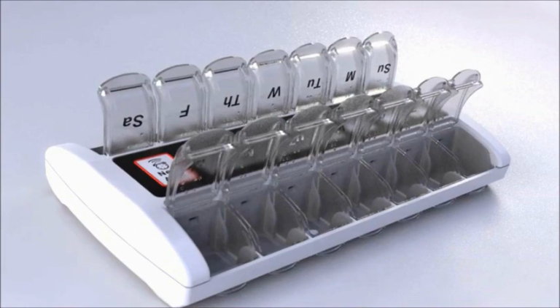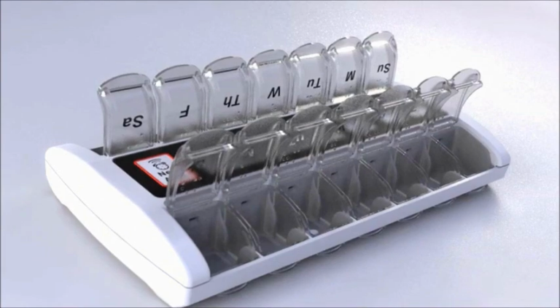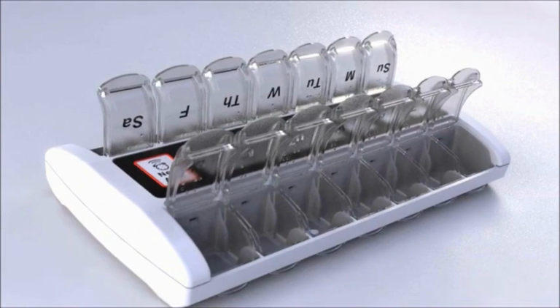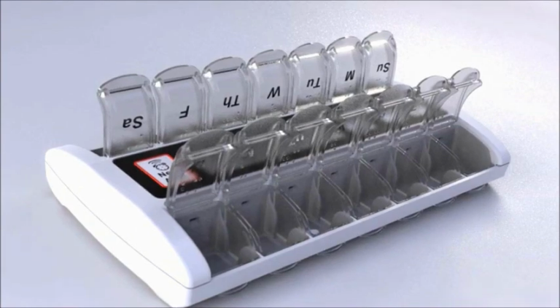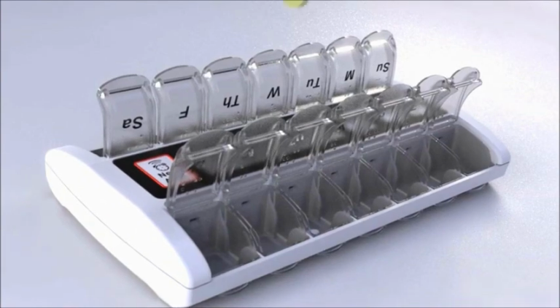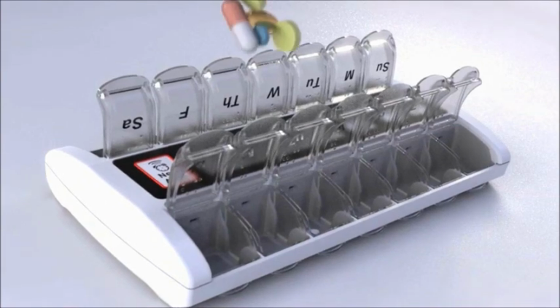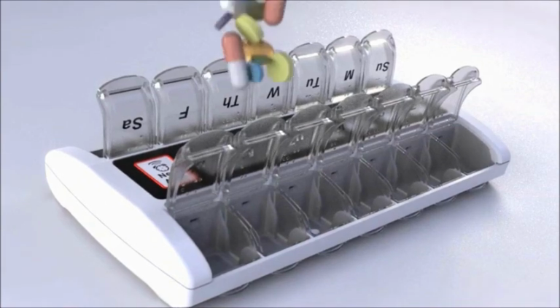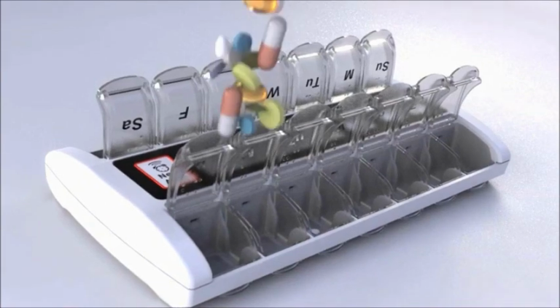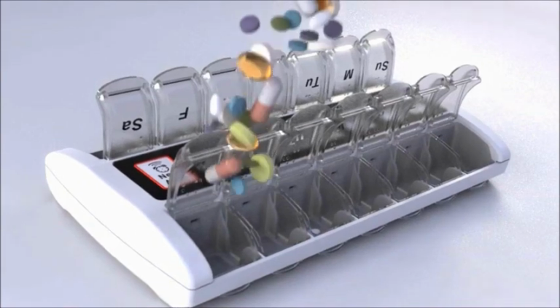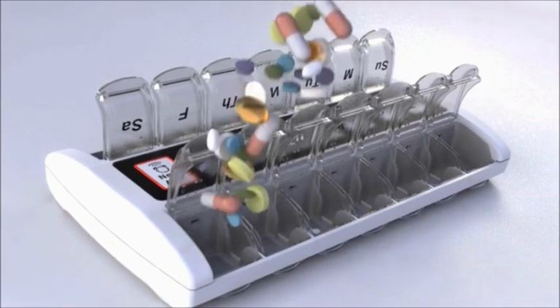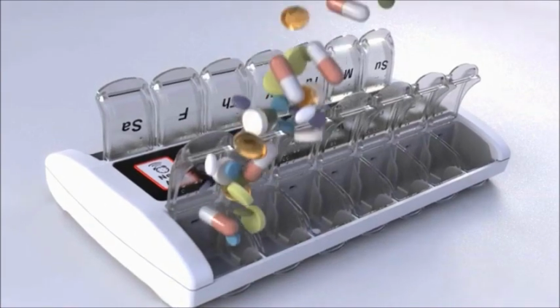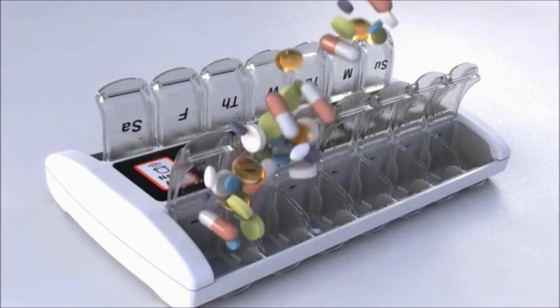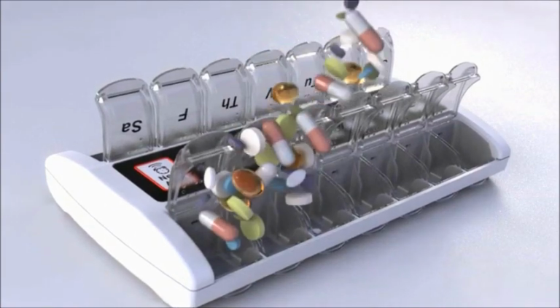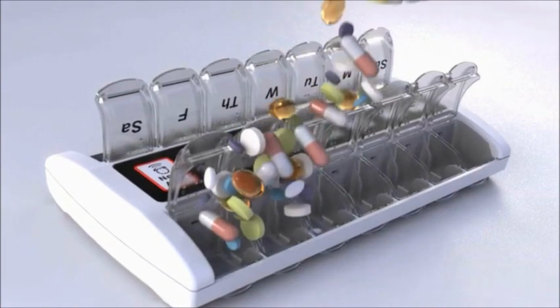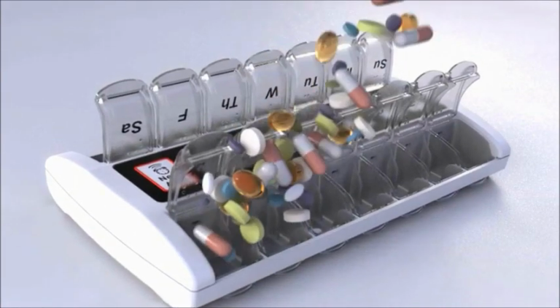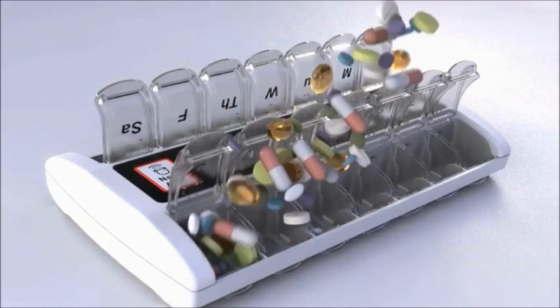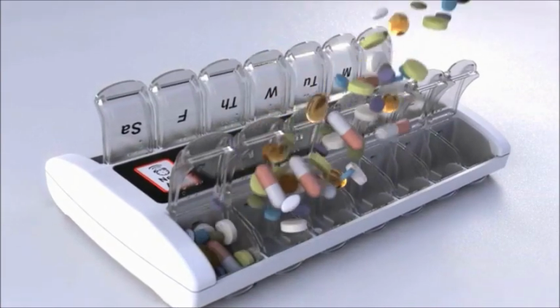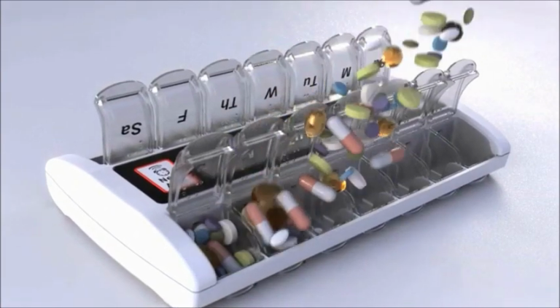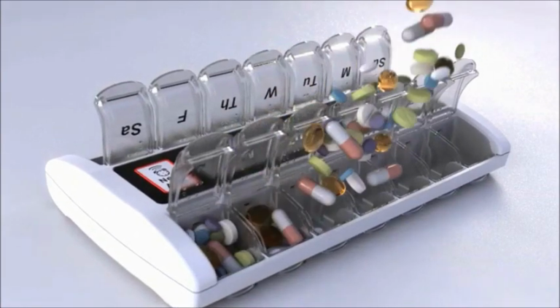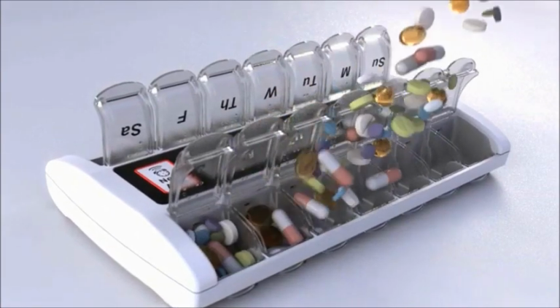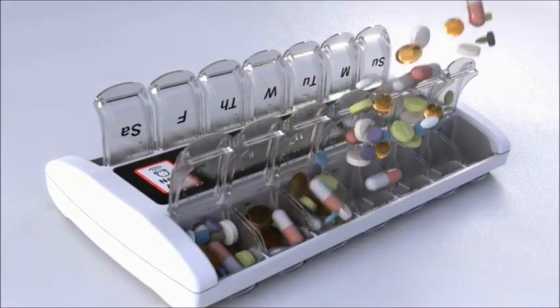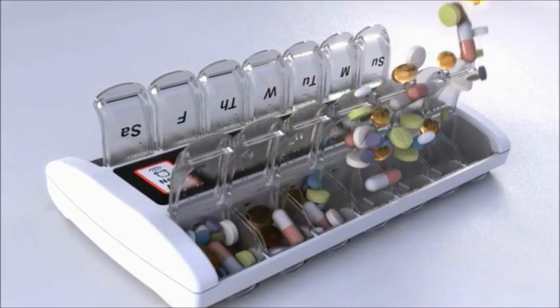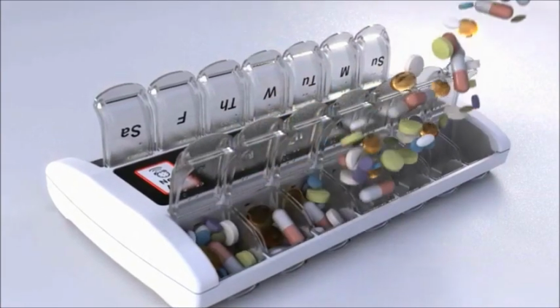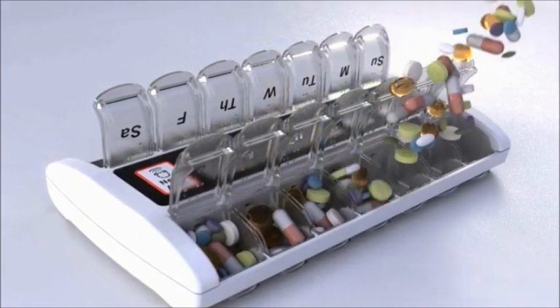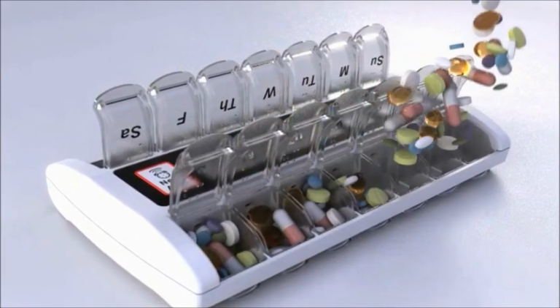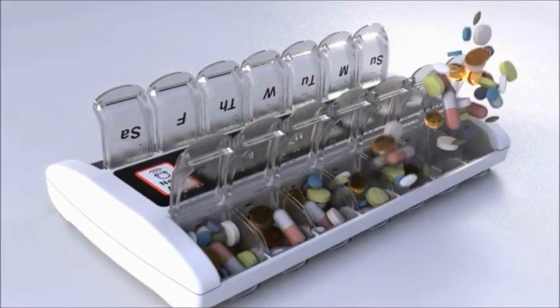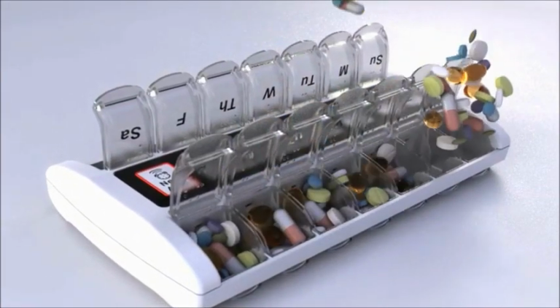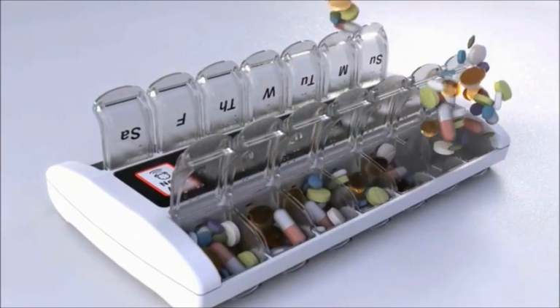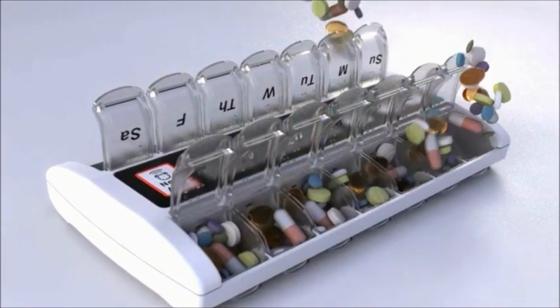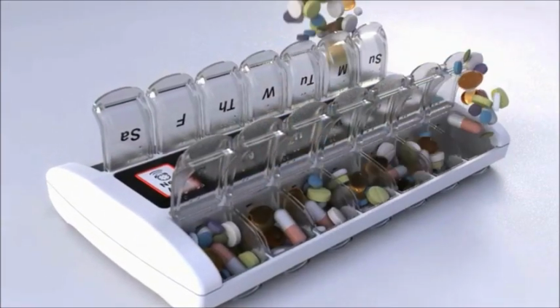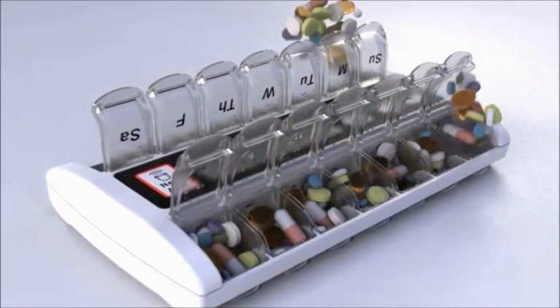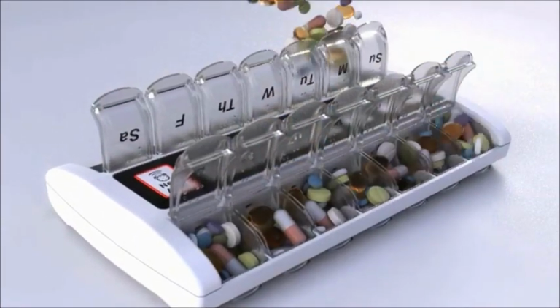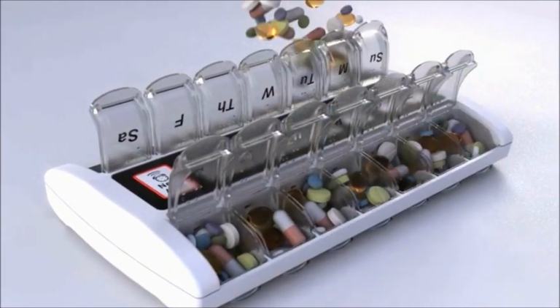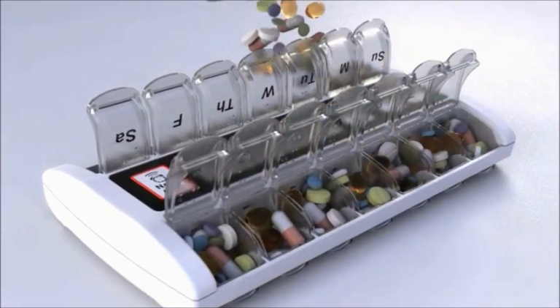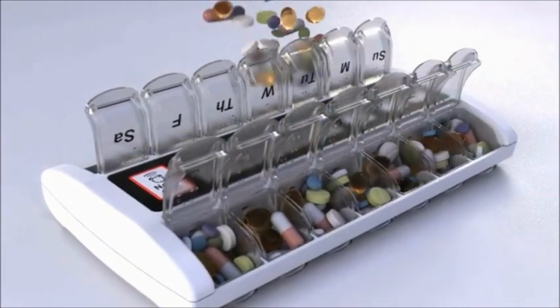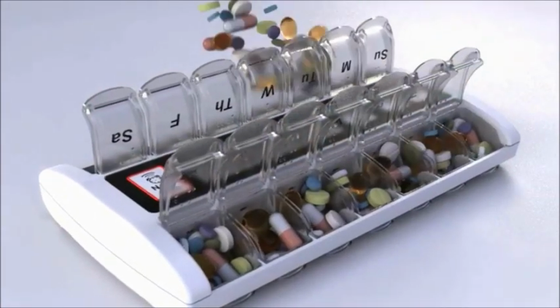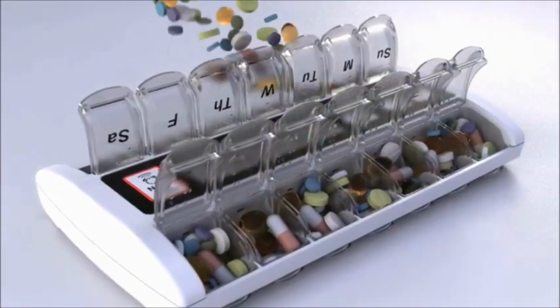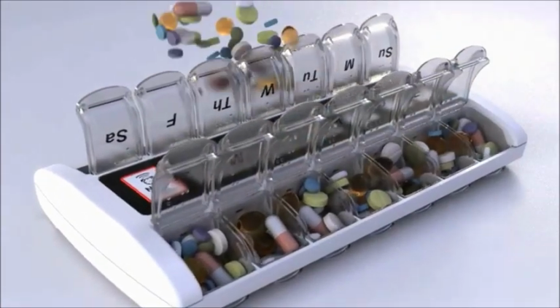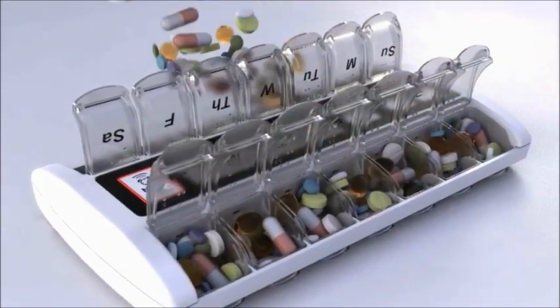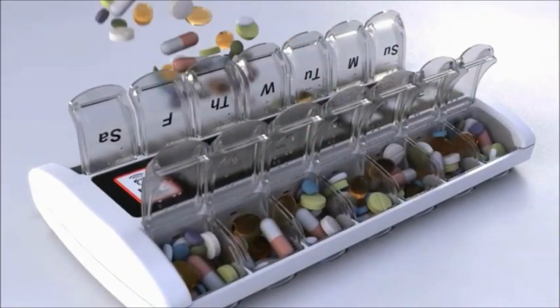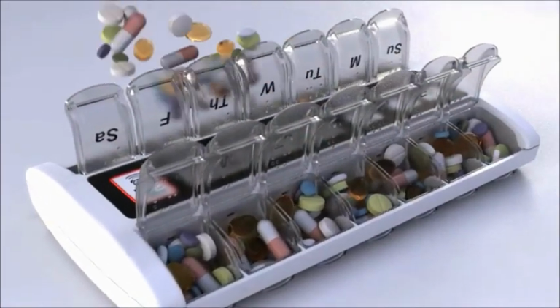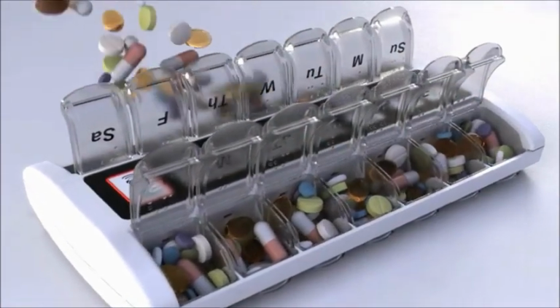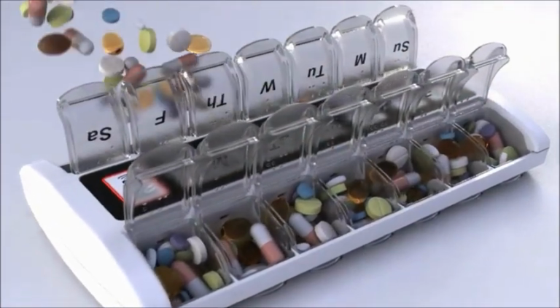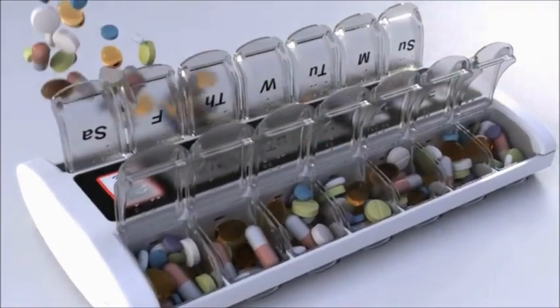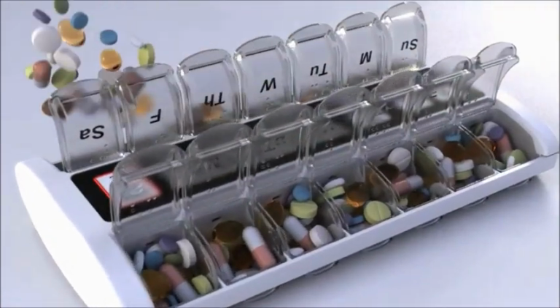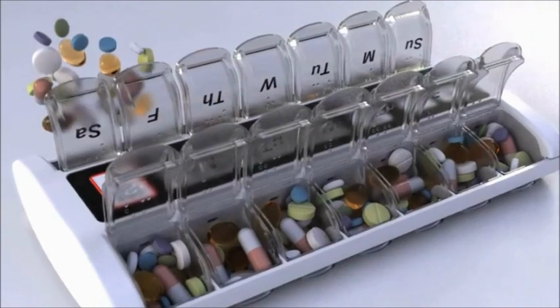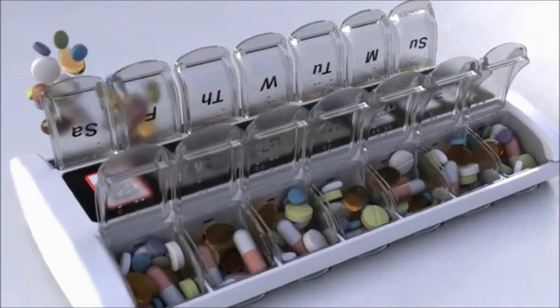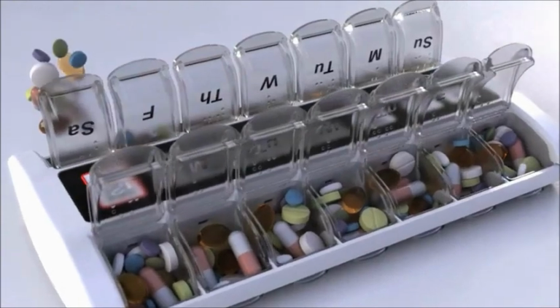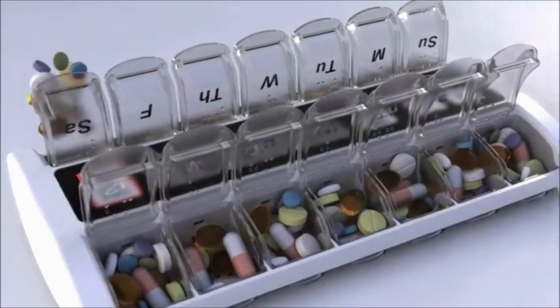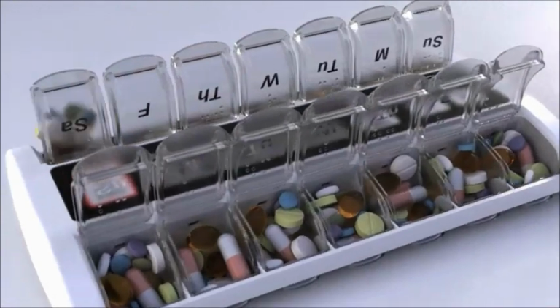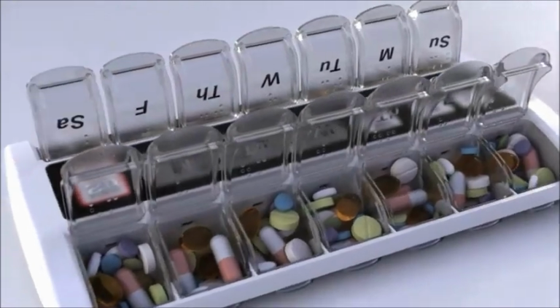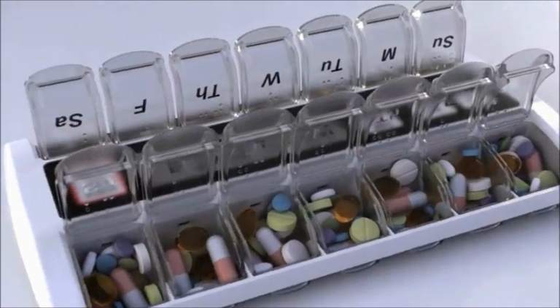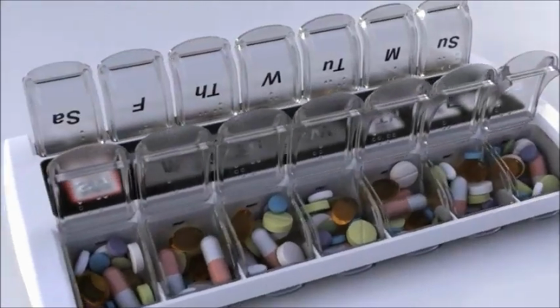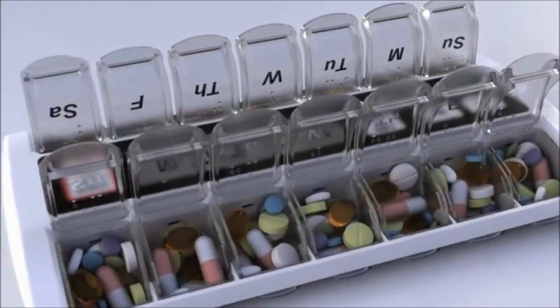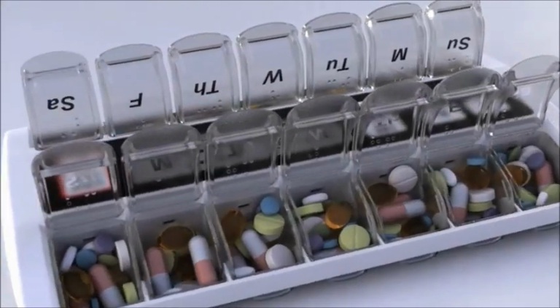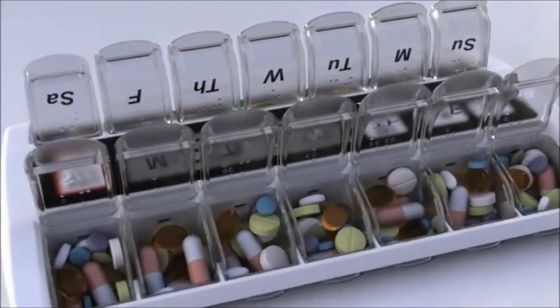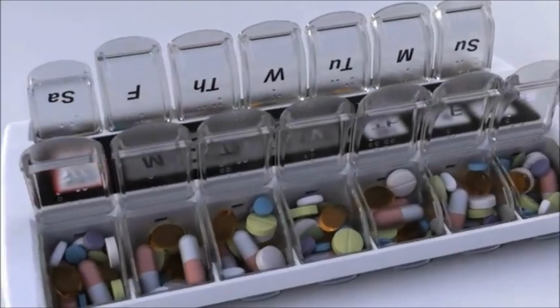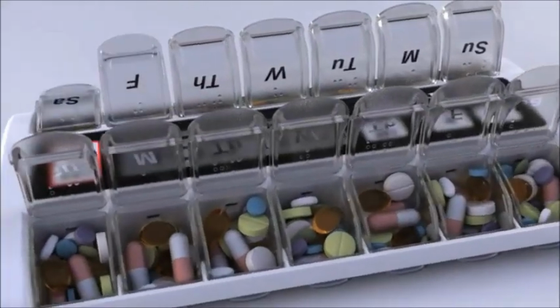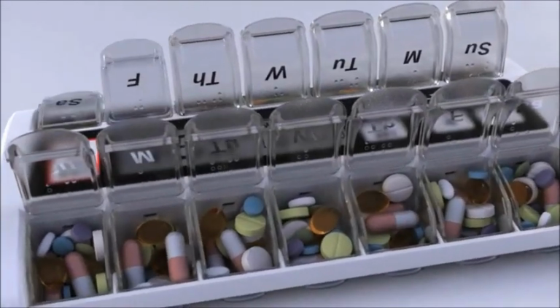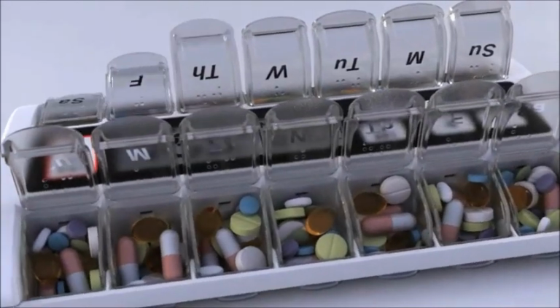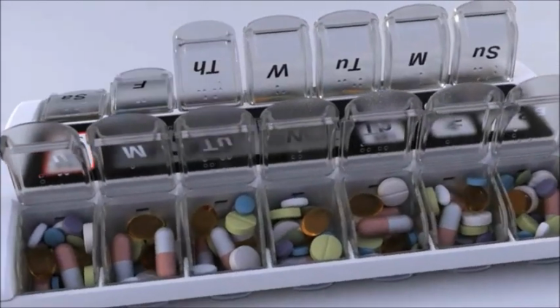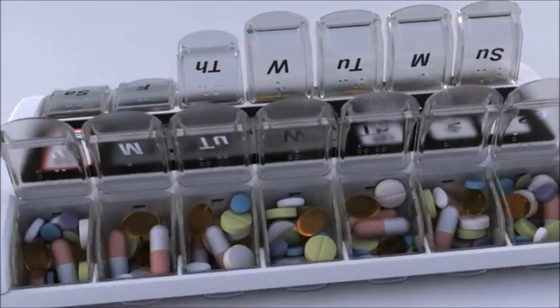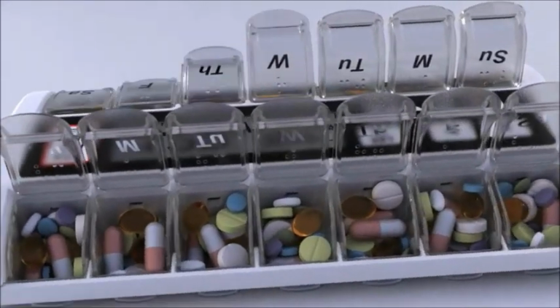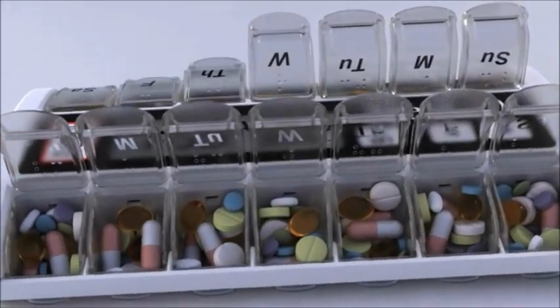Tabs. Place your pills, vitamins and supplements into the appropriate boxes and close the lids.